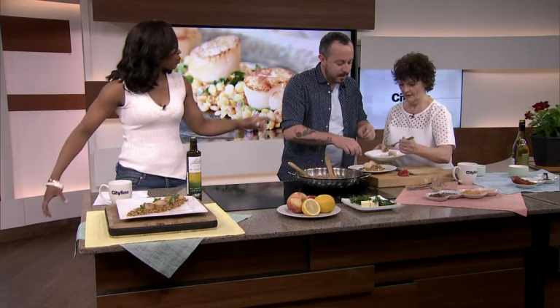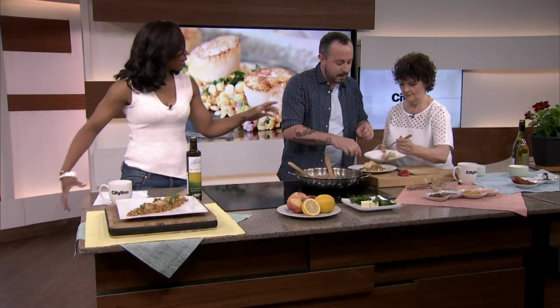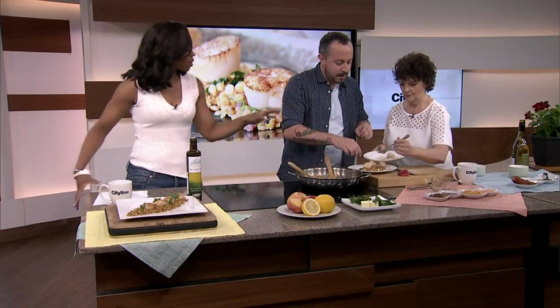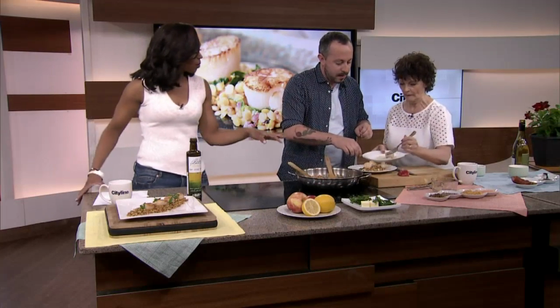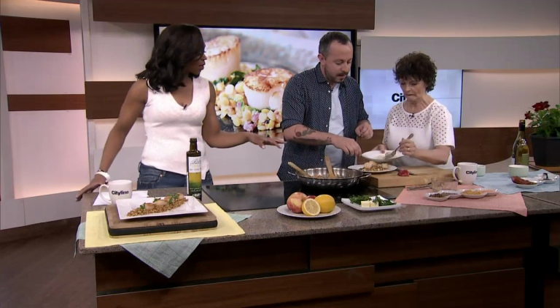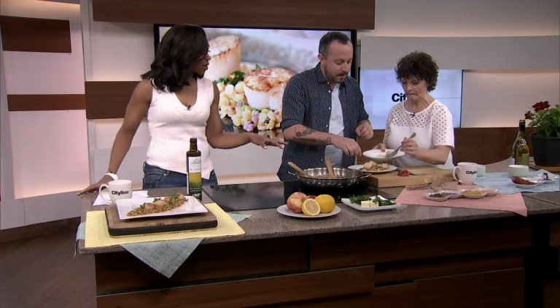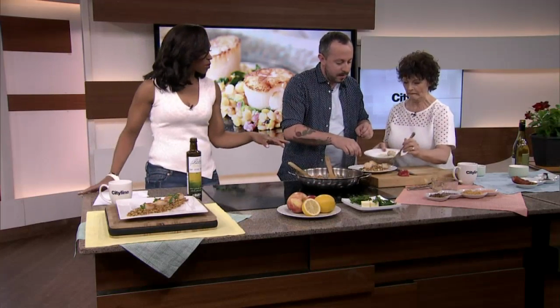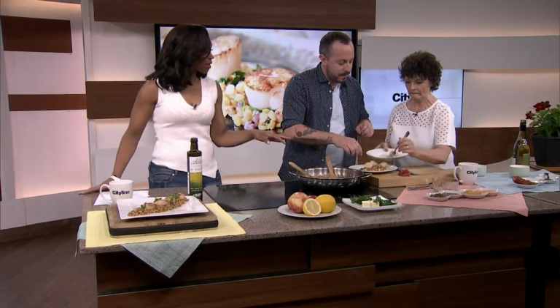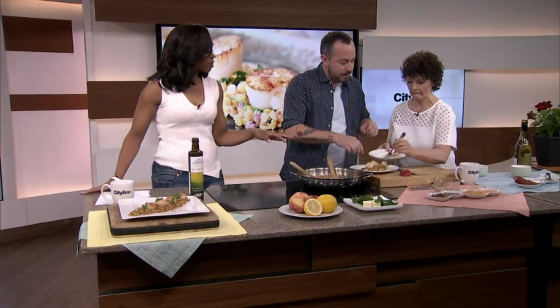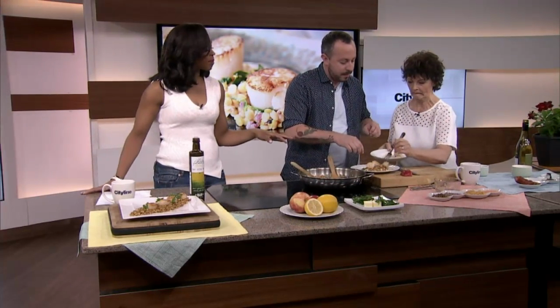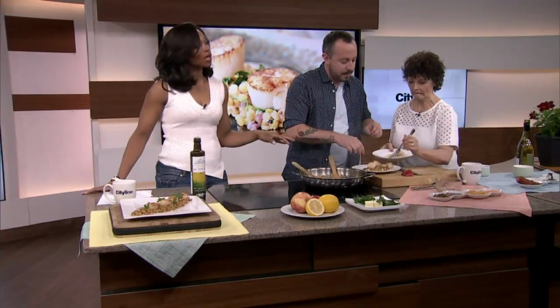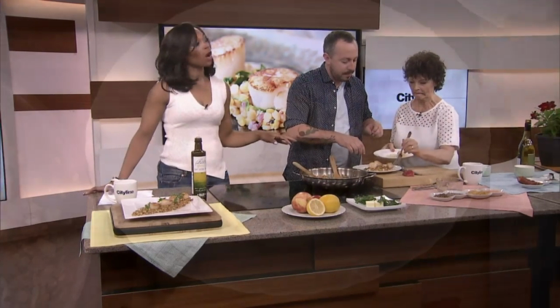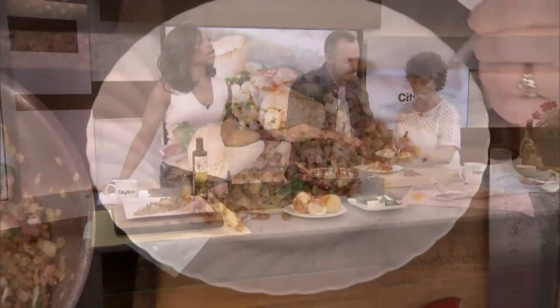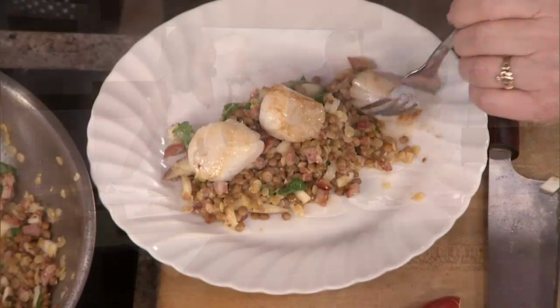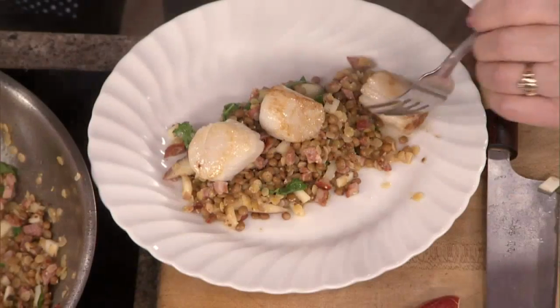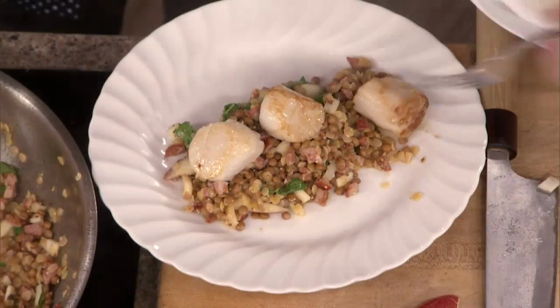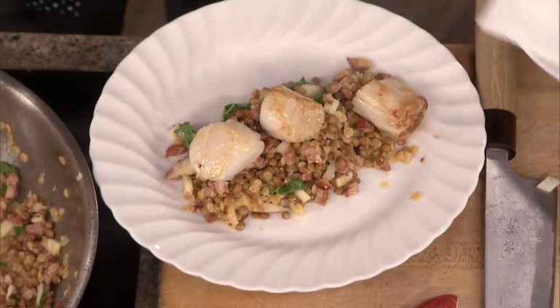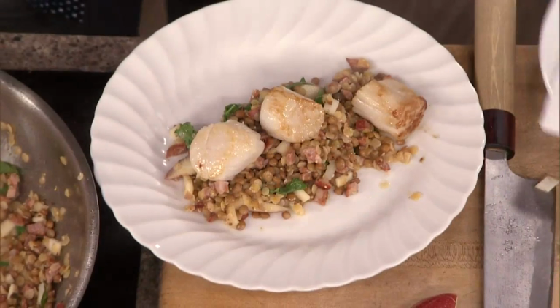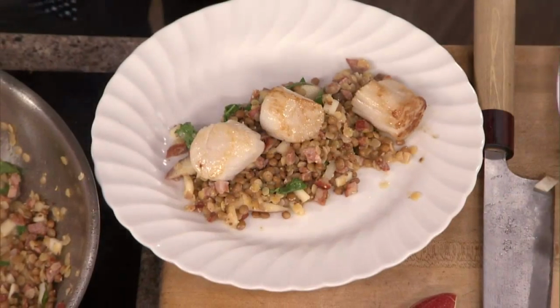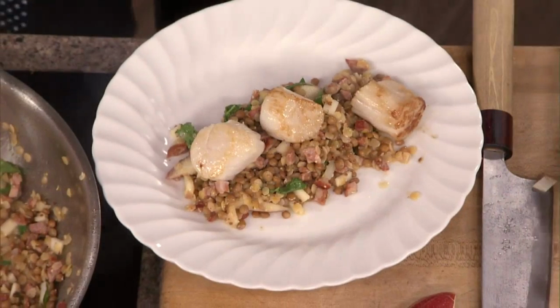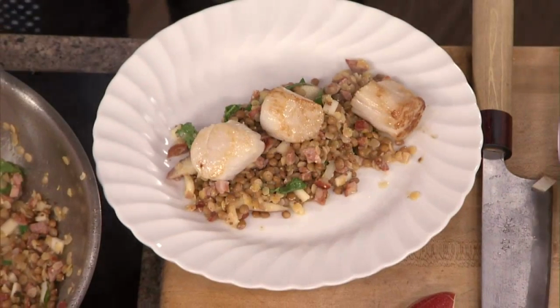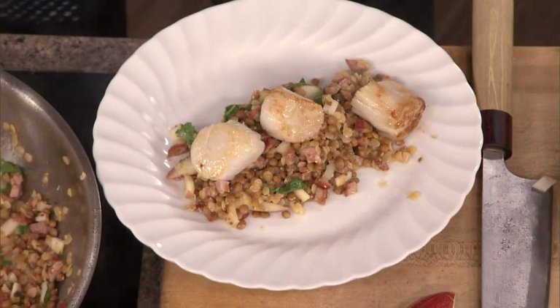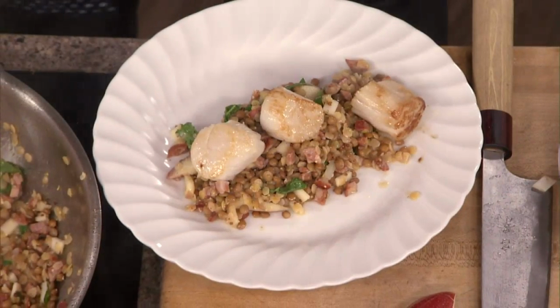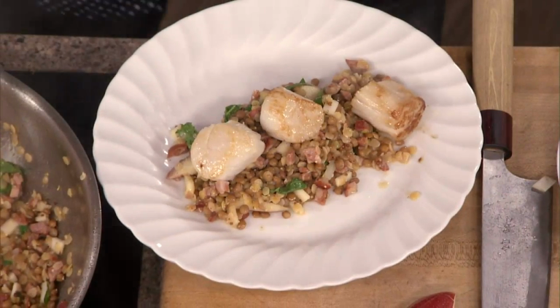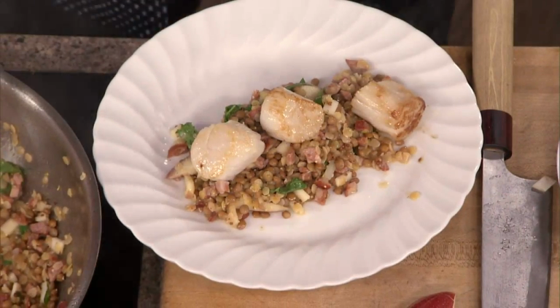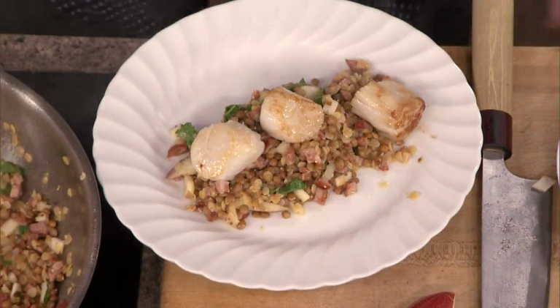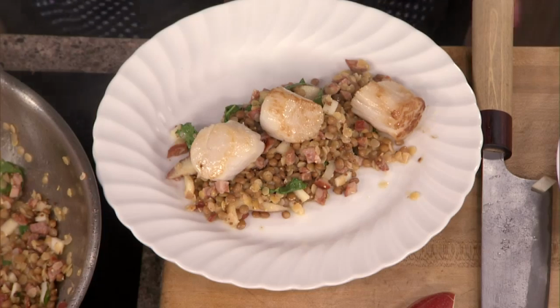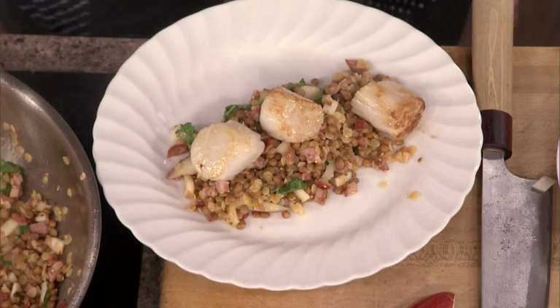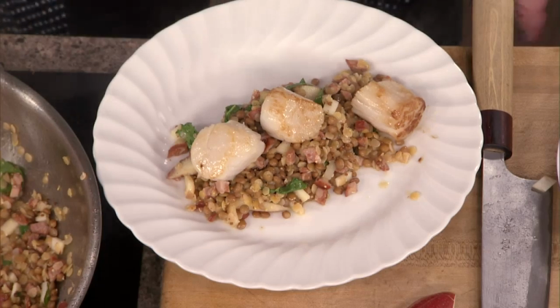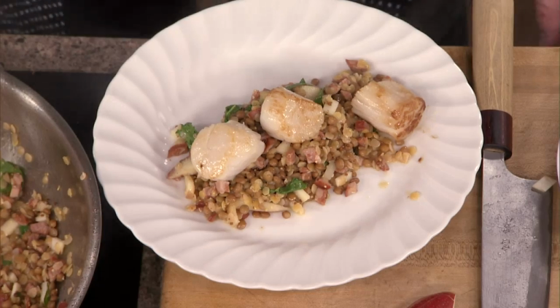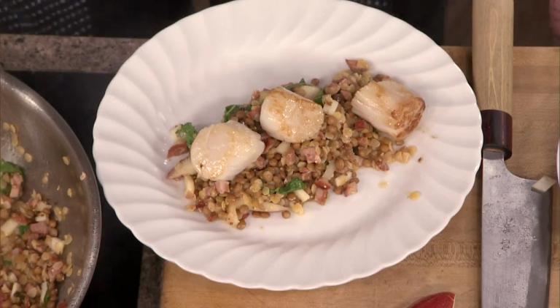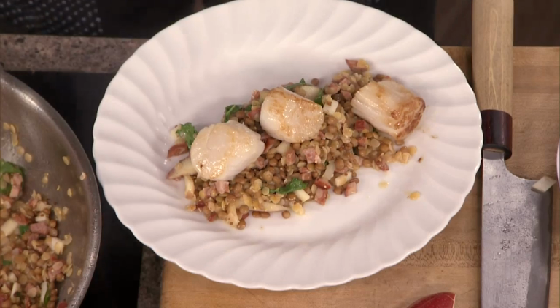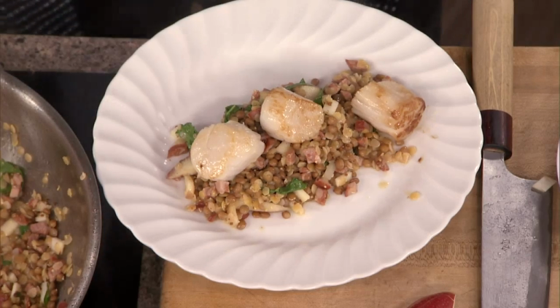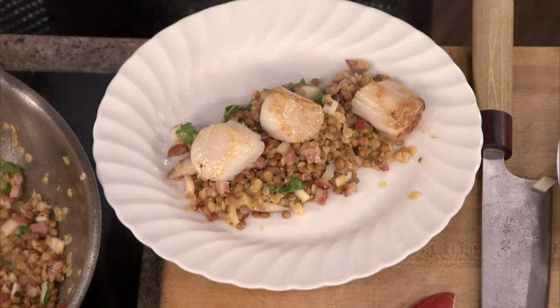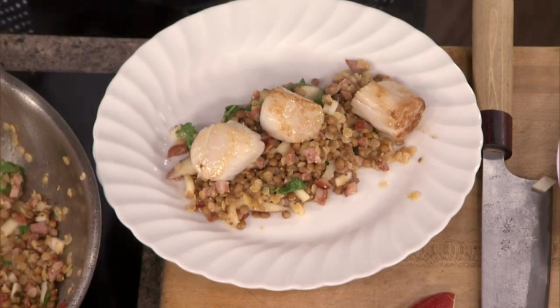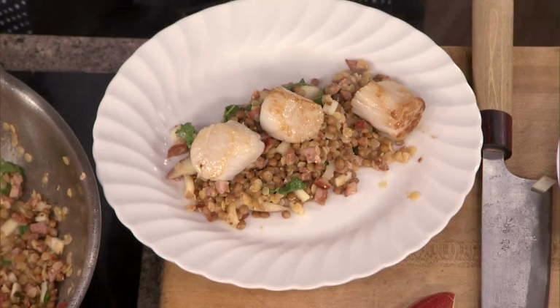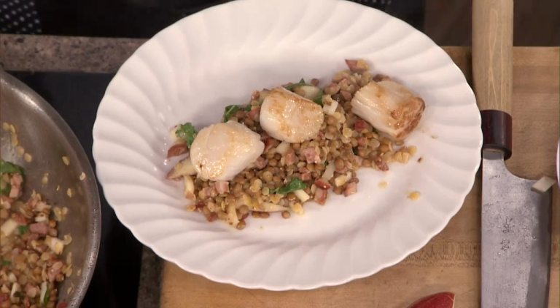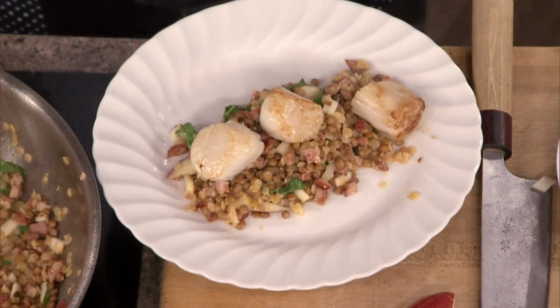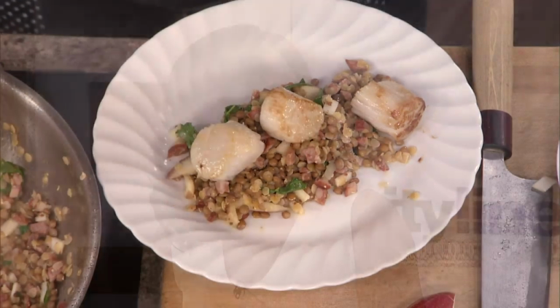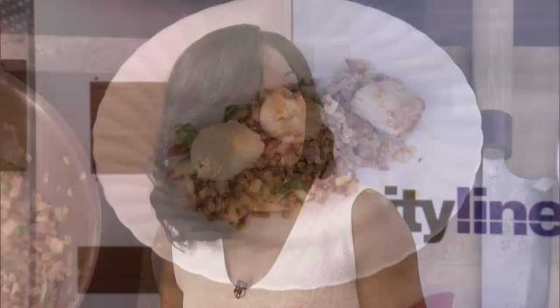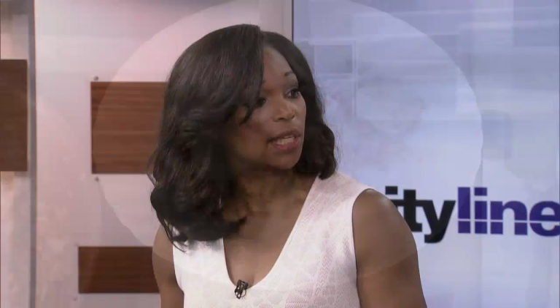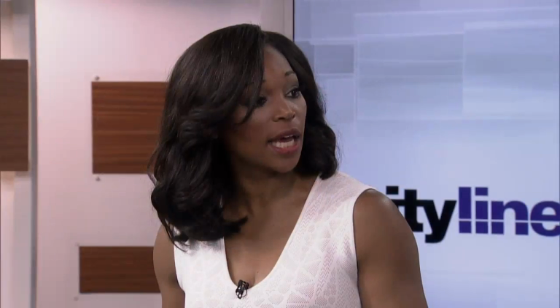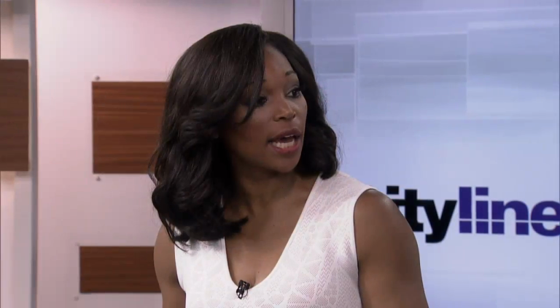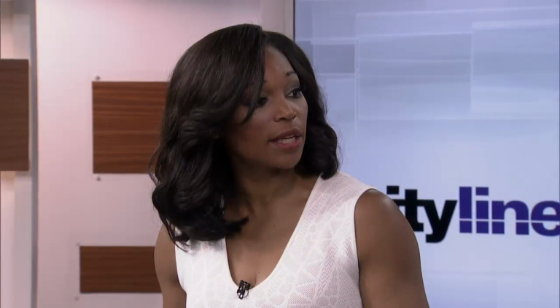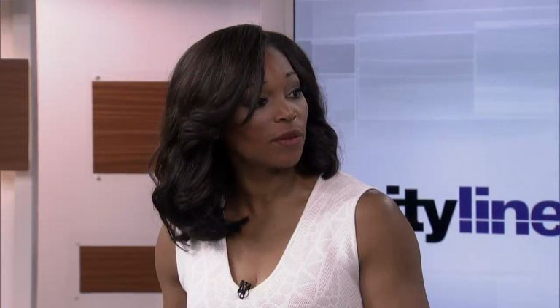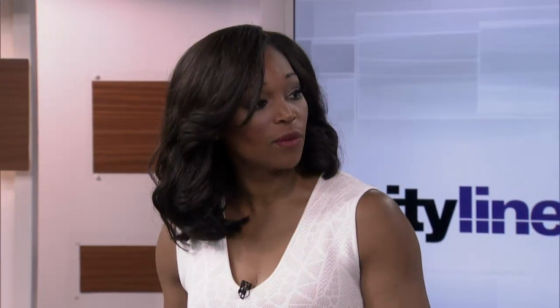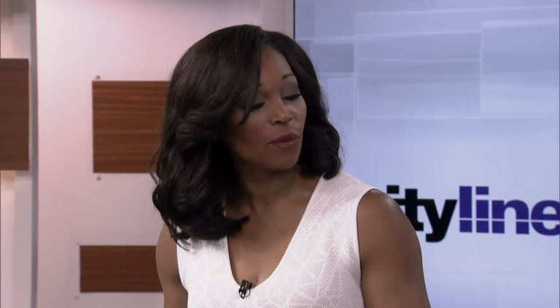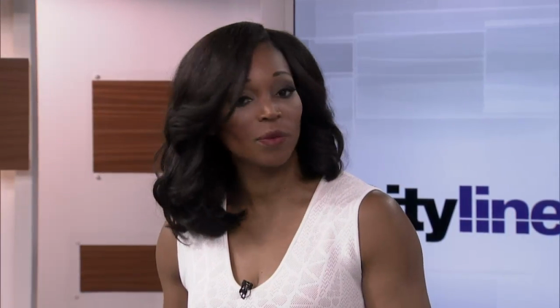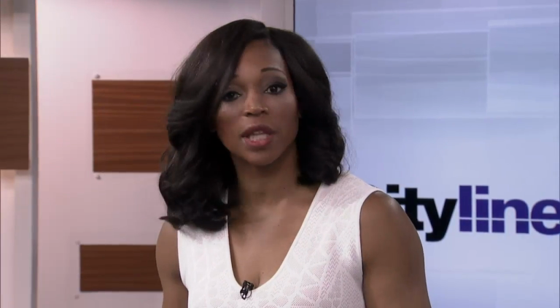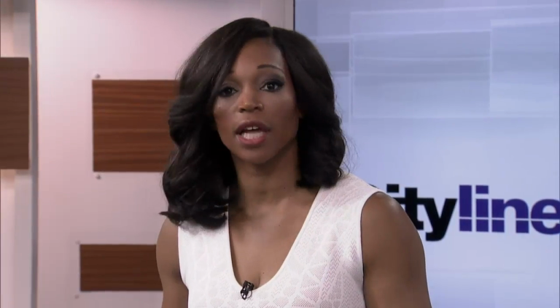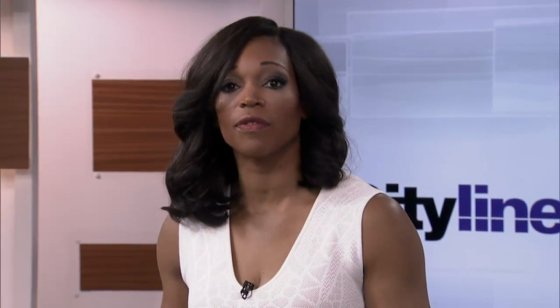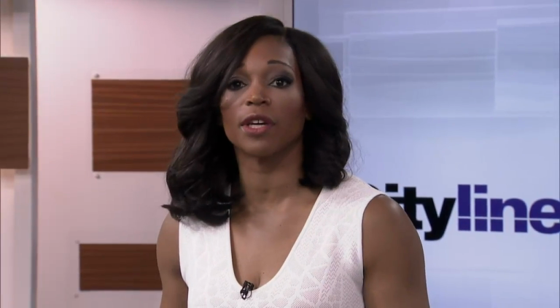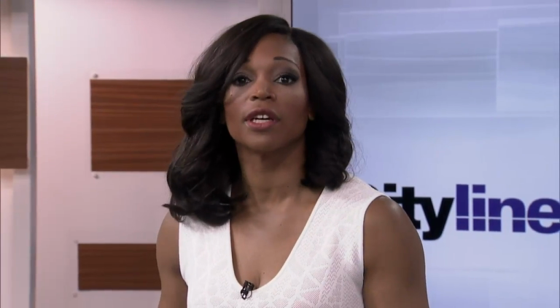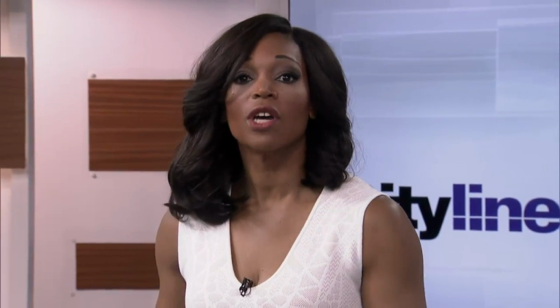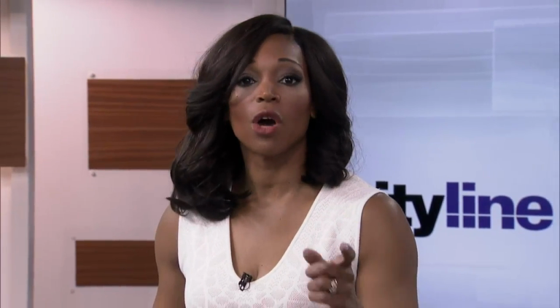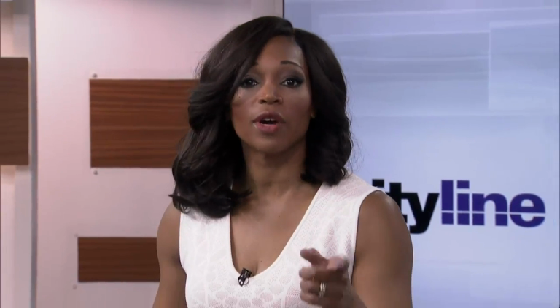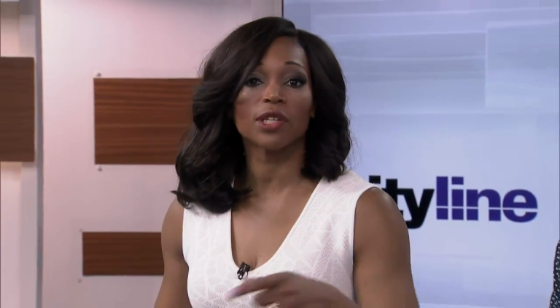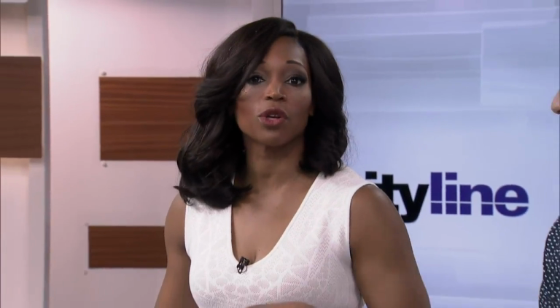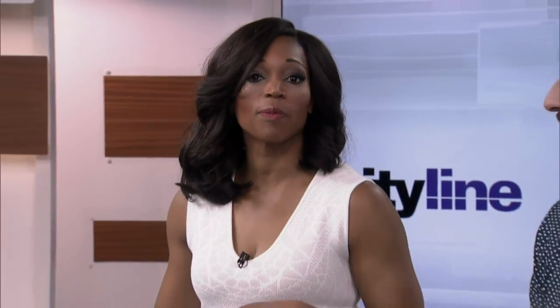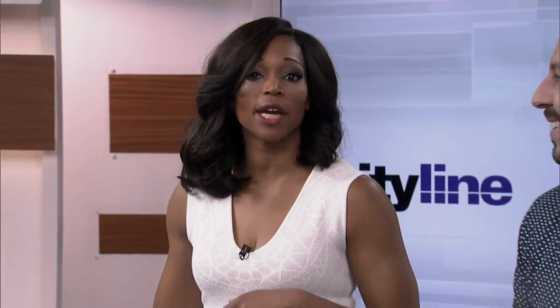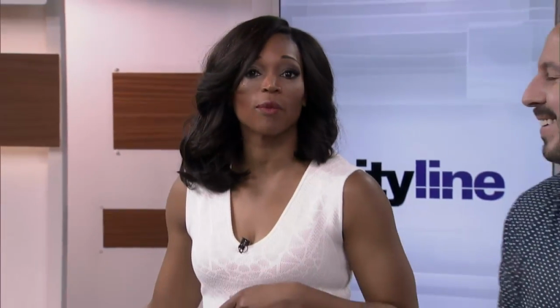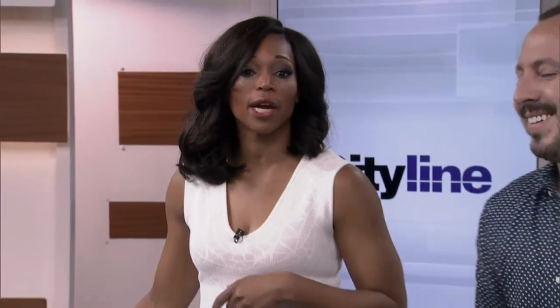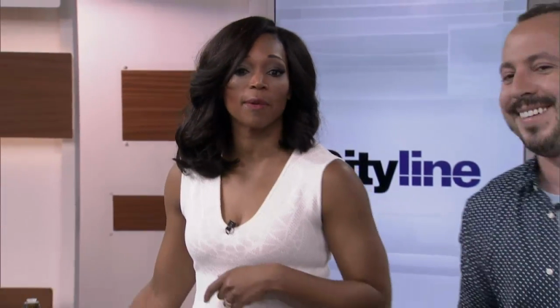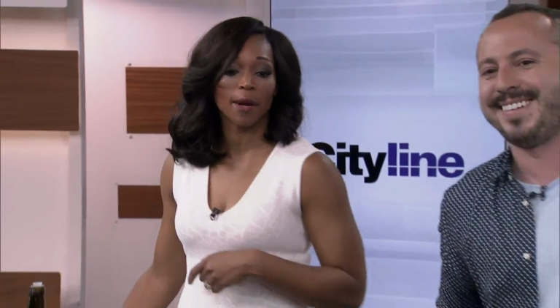We are putting this recipe on our website. Dan, I hope you'll come back and visit us again. I would love to — thanks for having me. All right, let's go to break, more coming up.